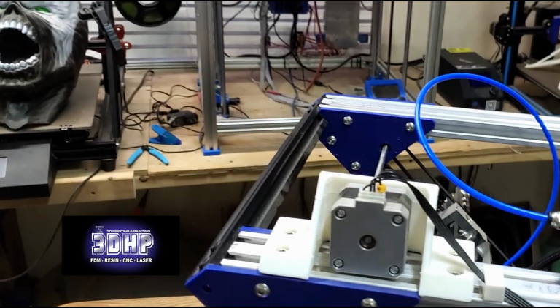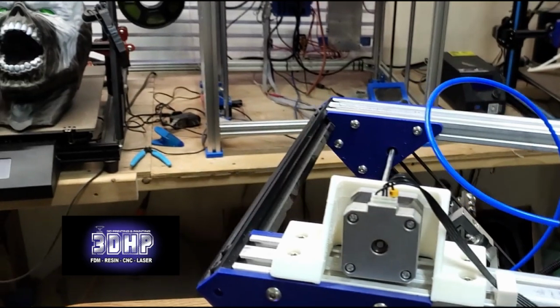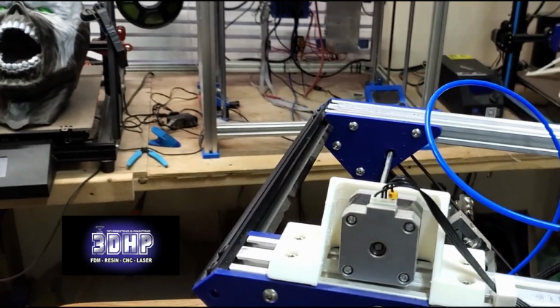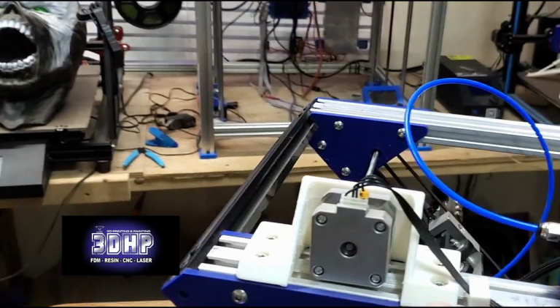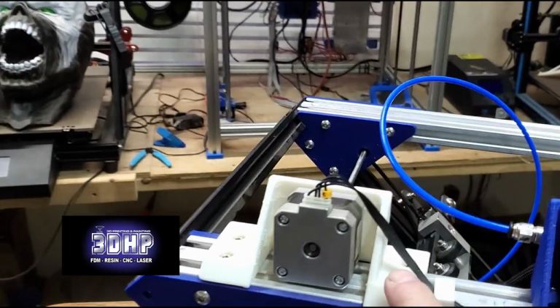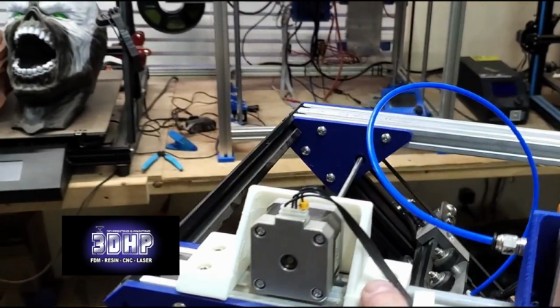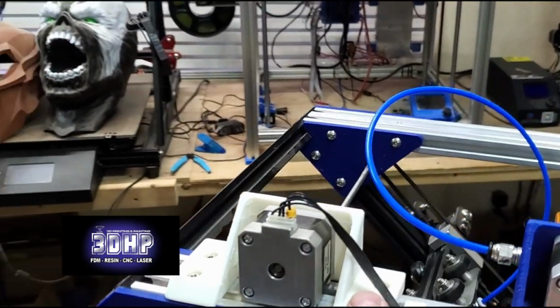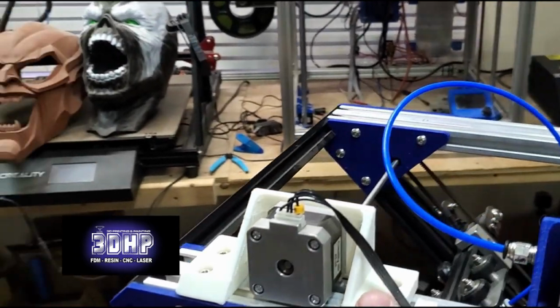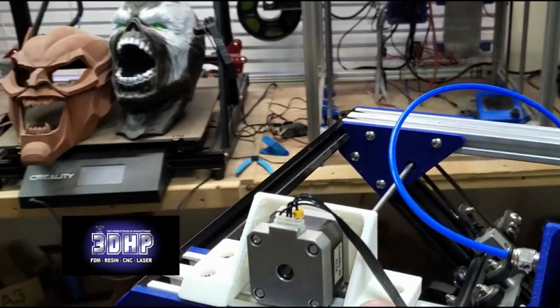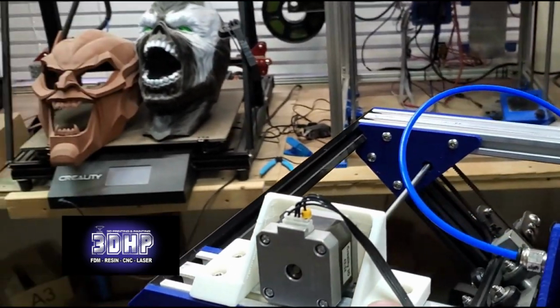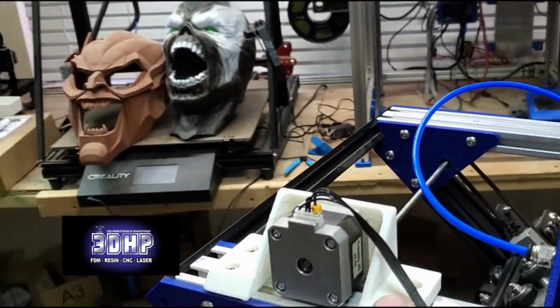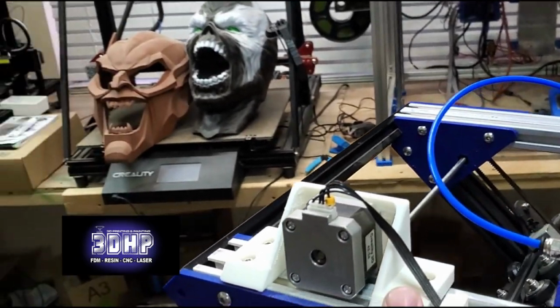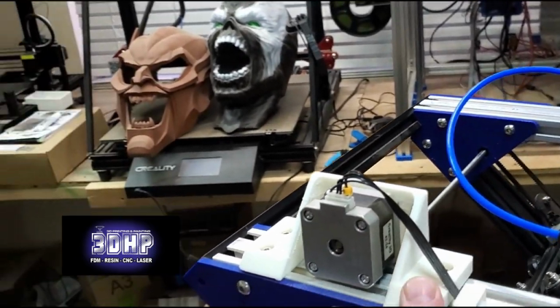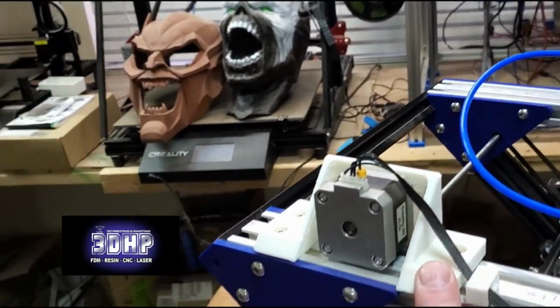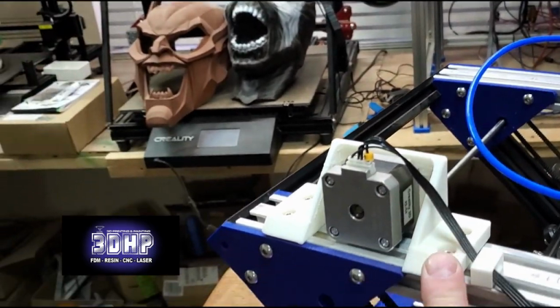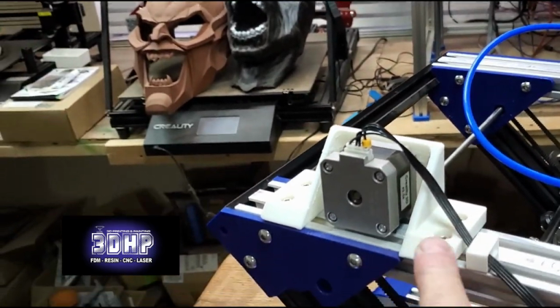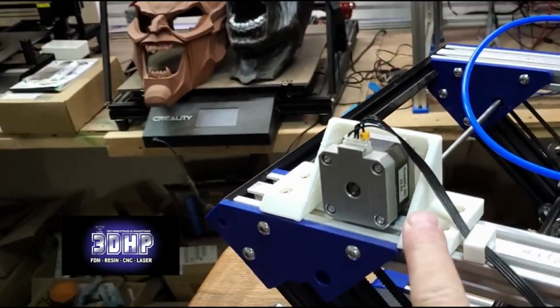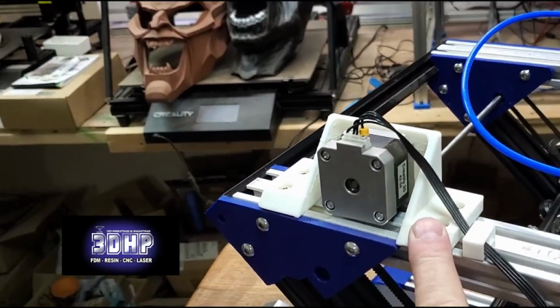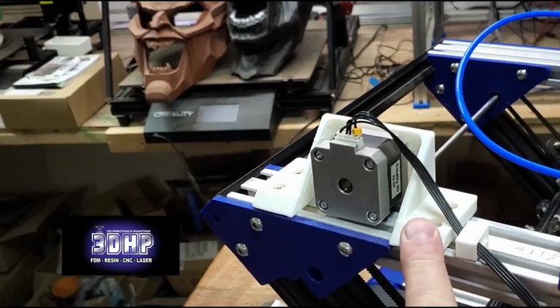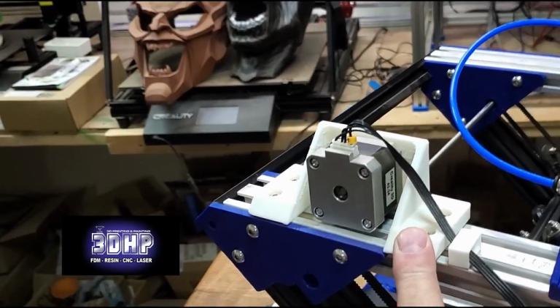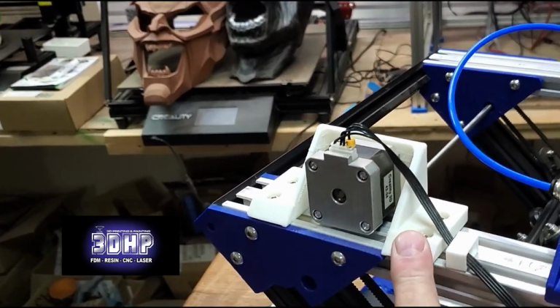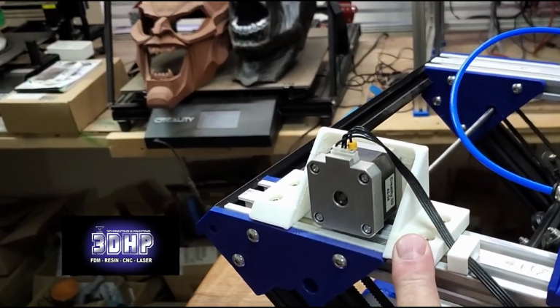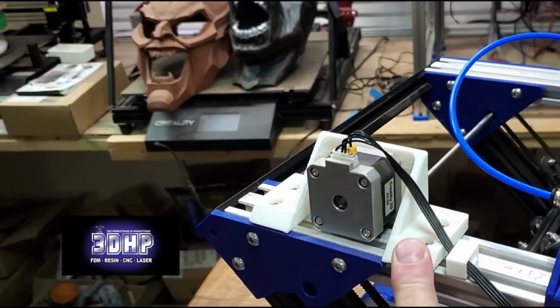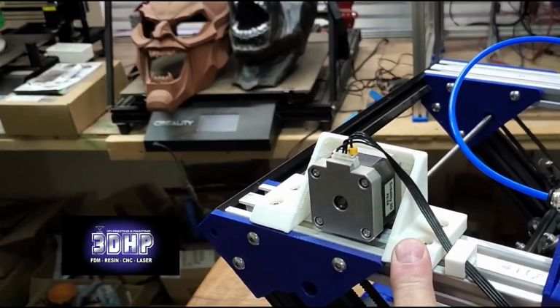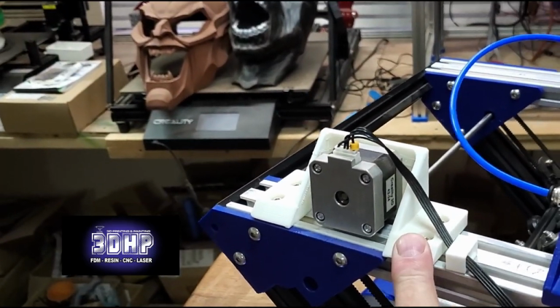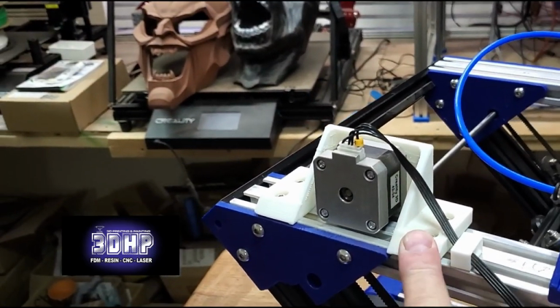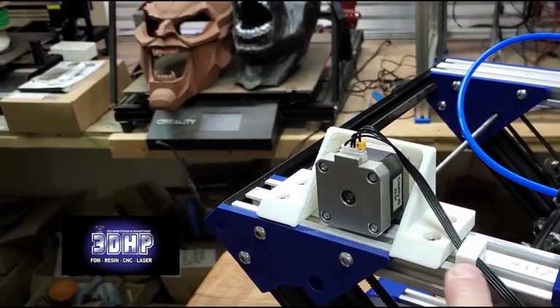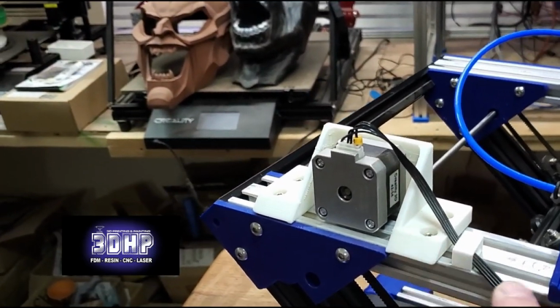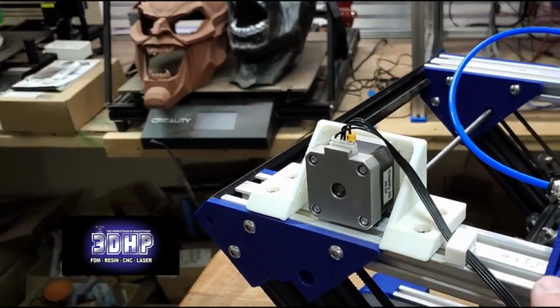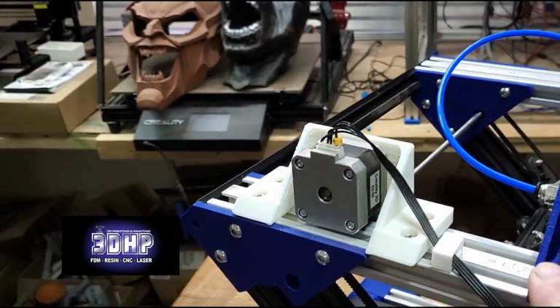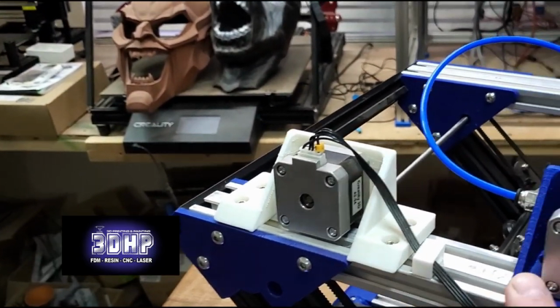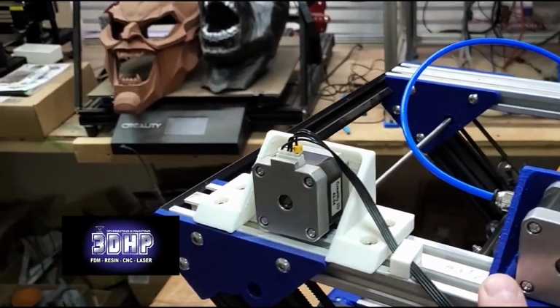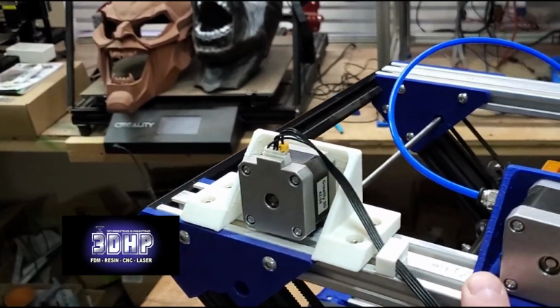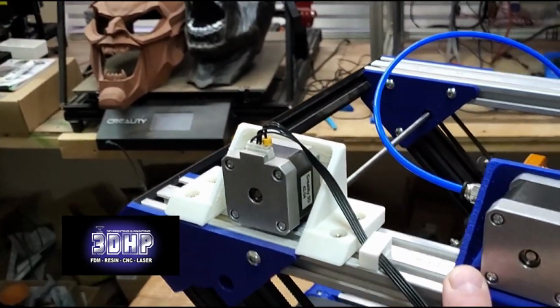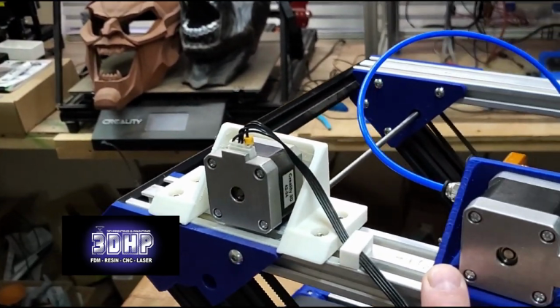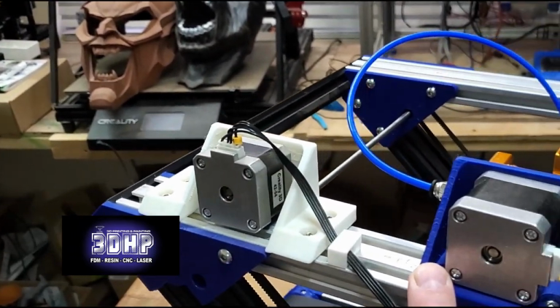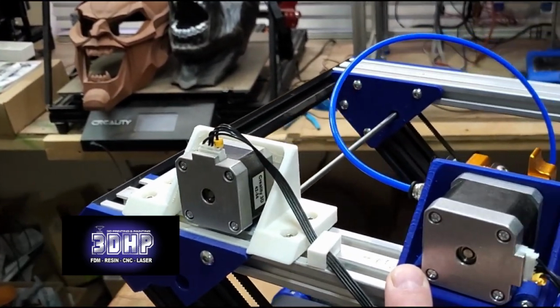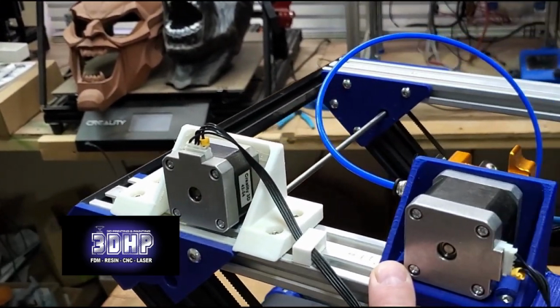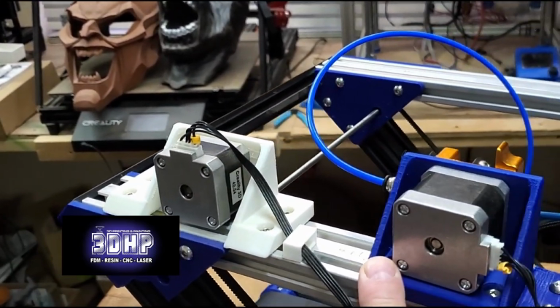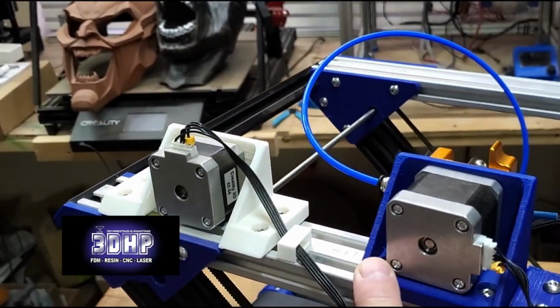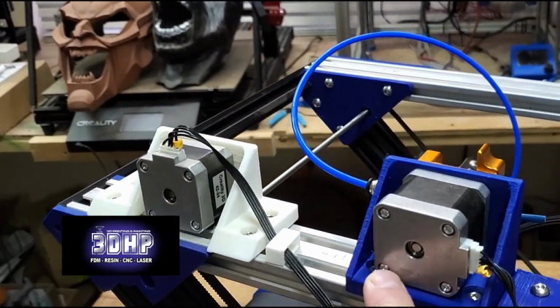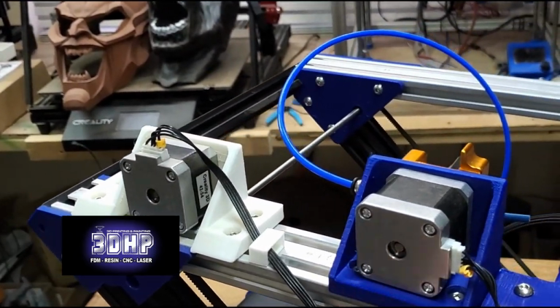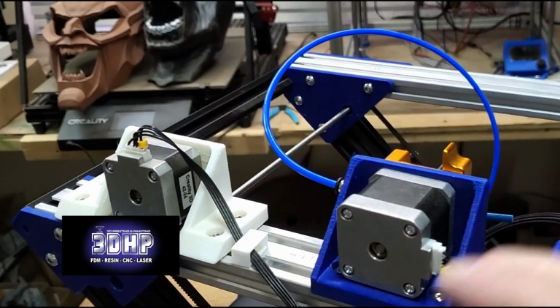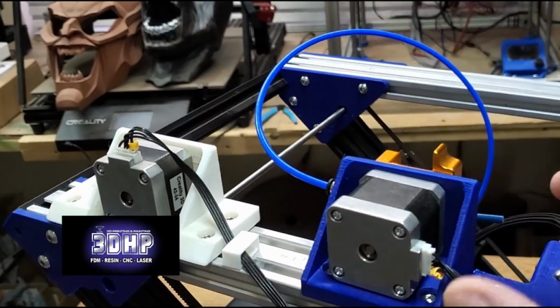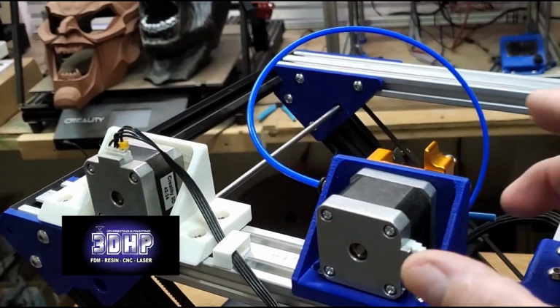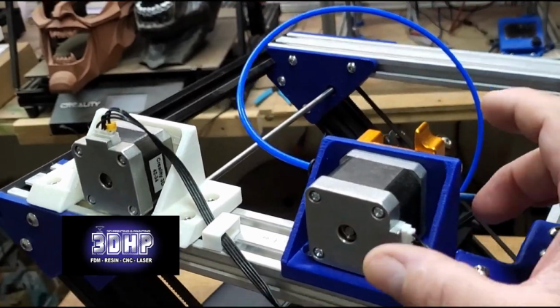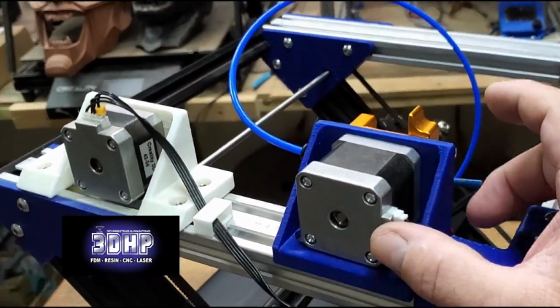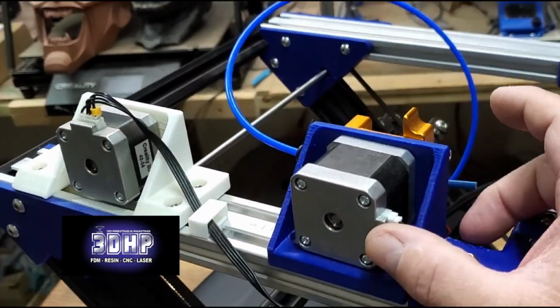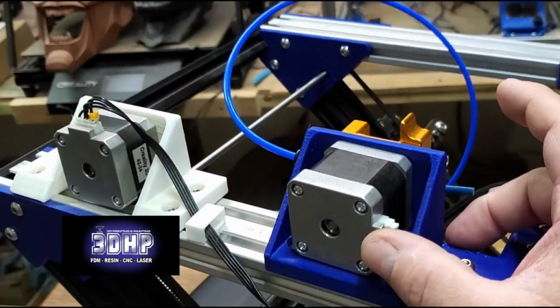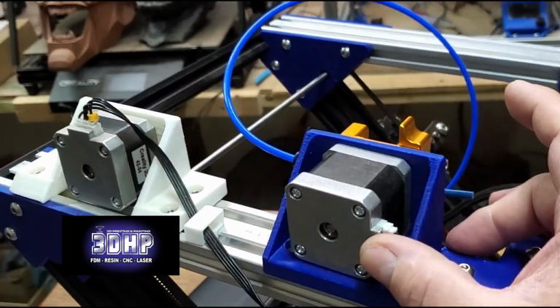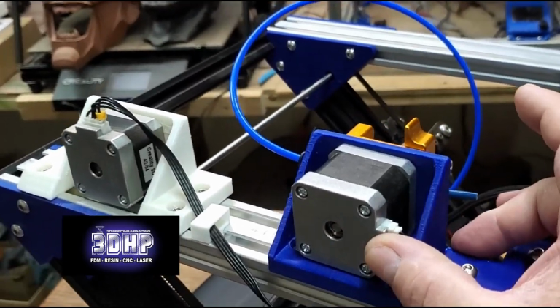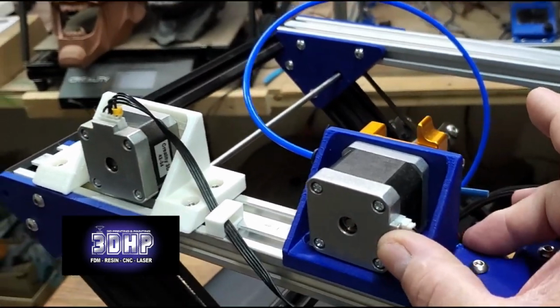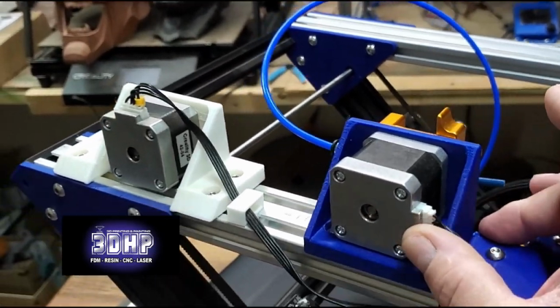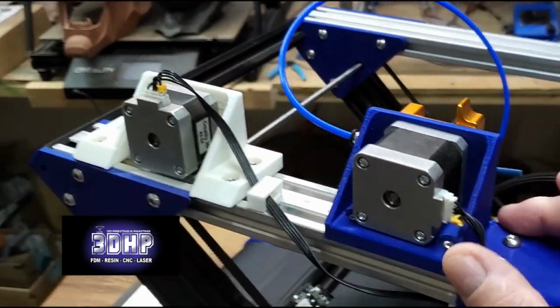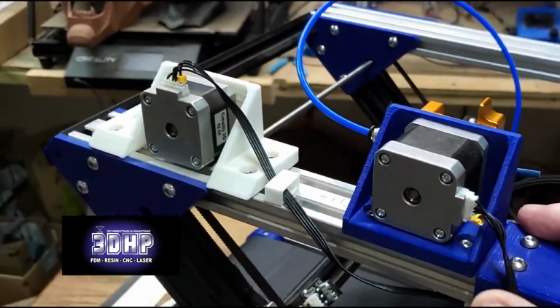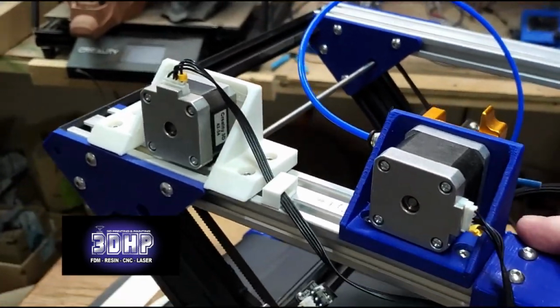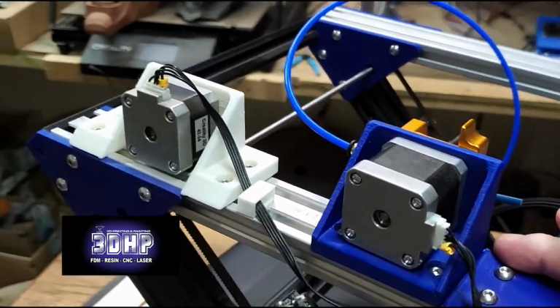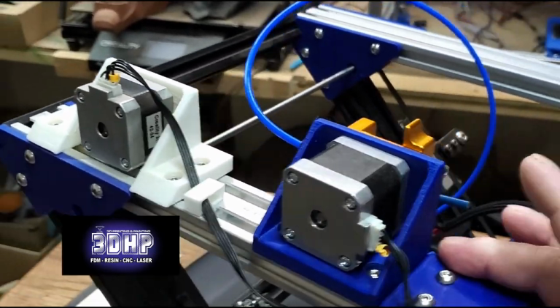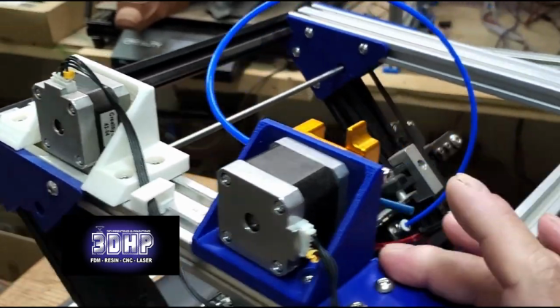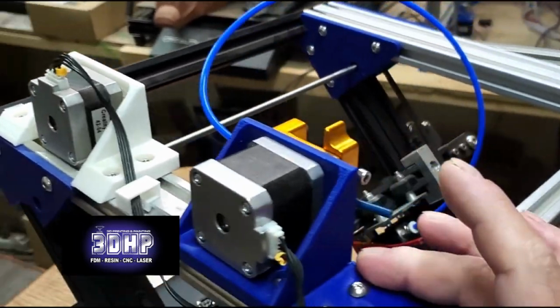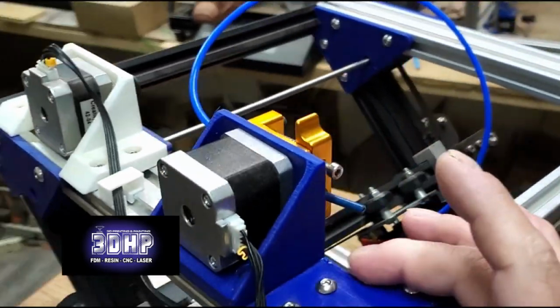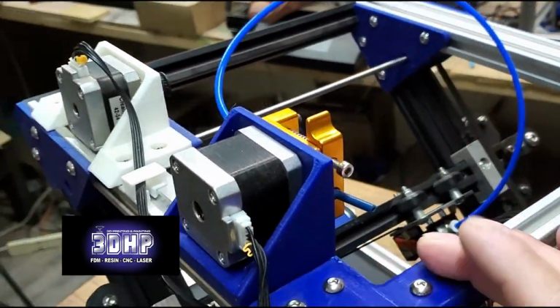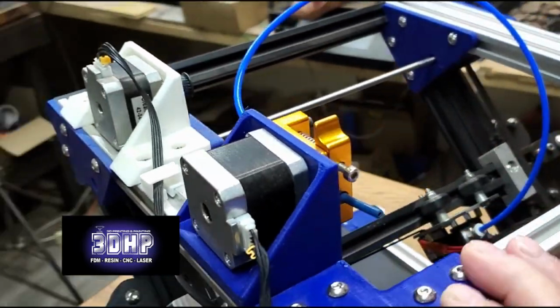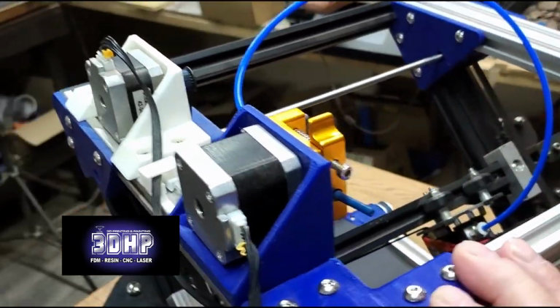Astro printer redesigned a mount here, which I used from him. I took the stock one they supplied and got that for my extruder, and got that put on.